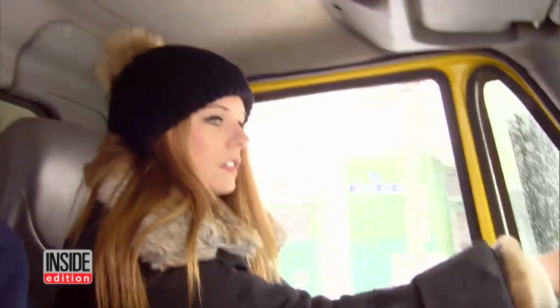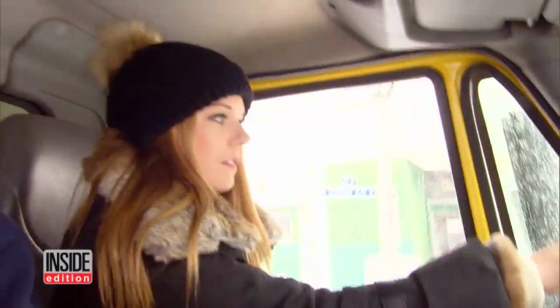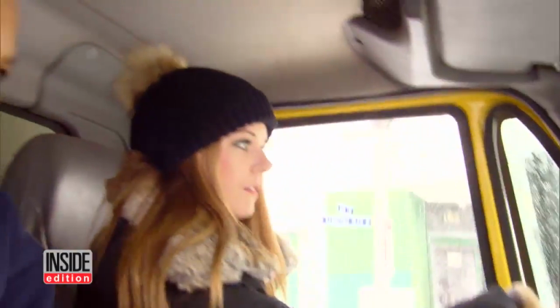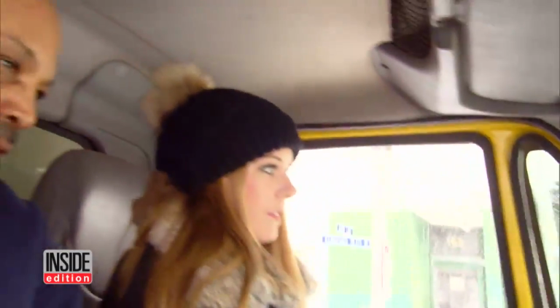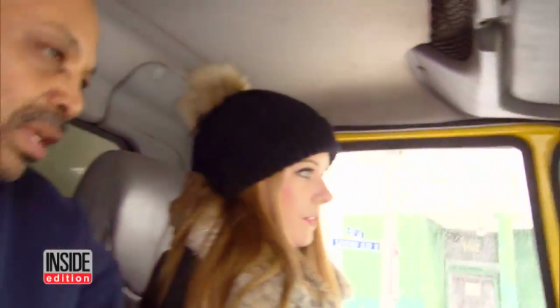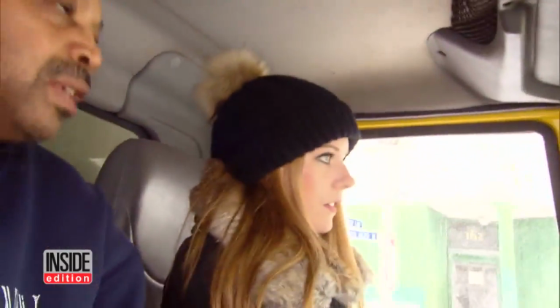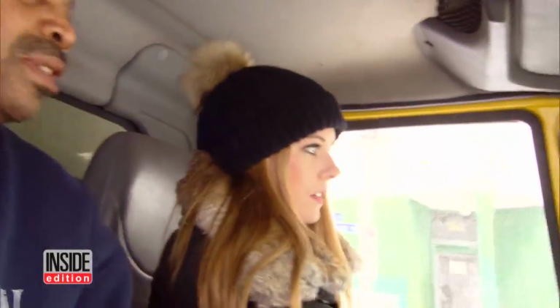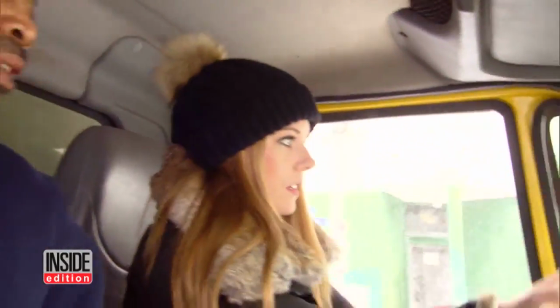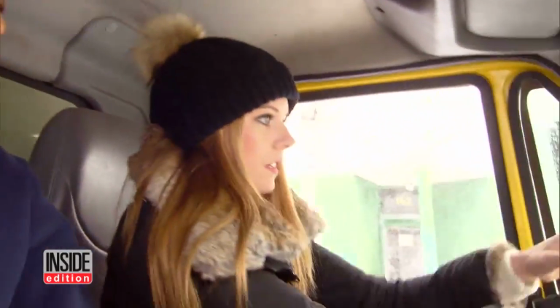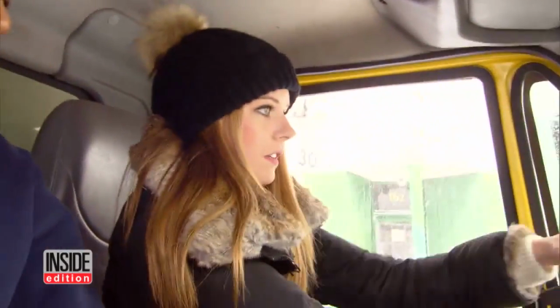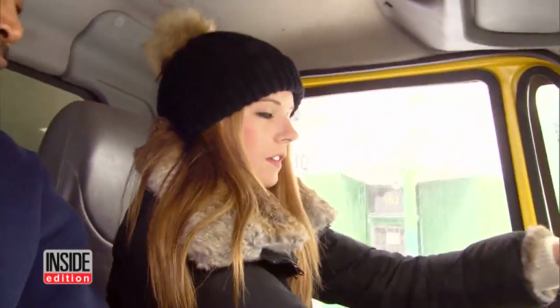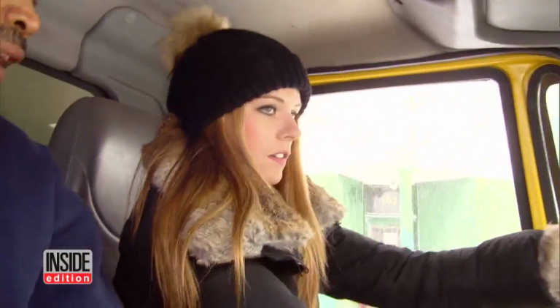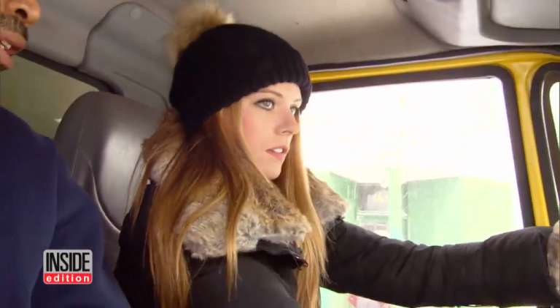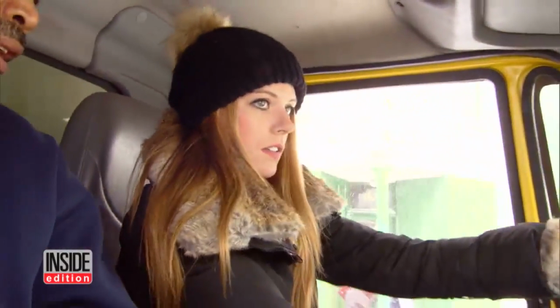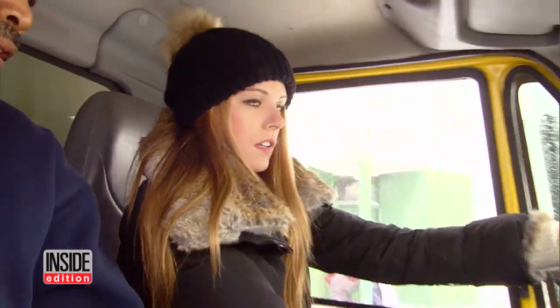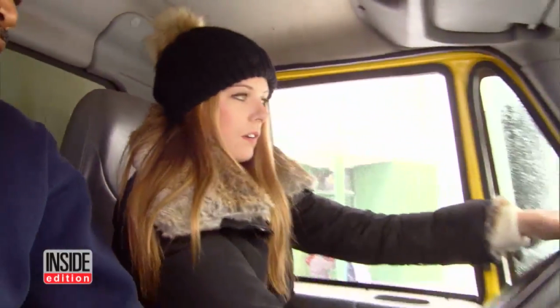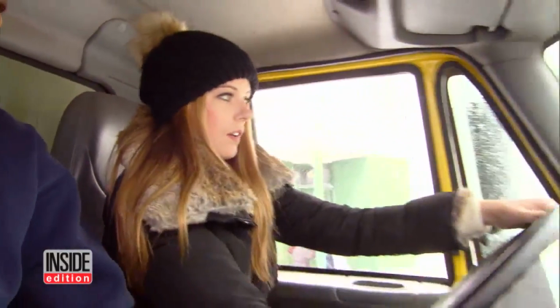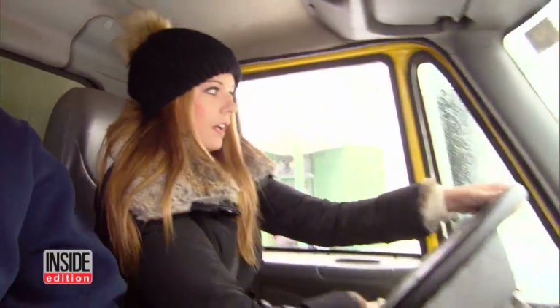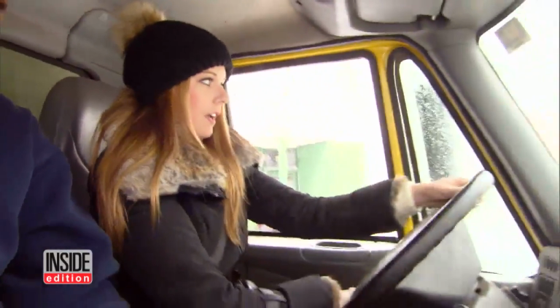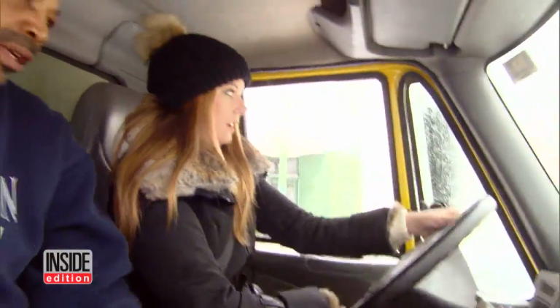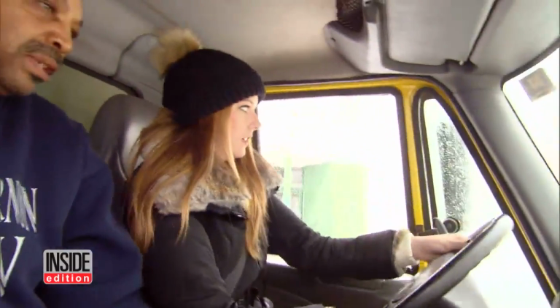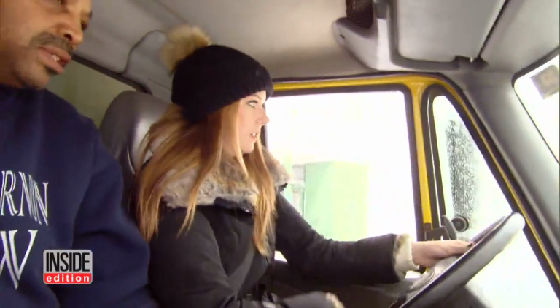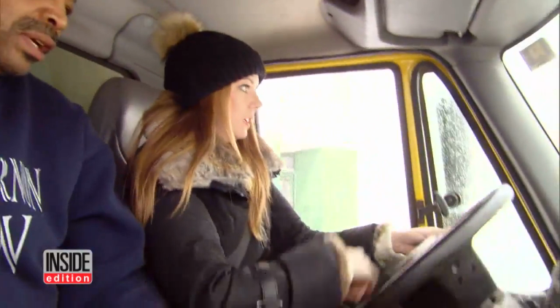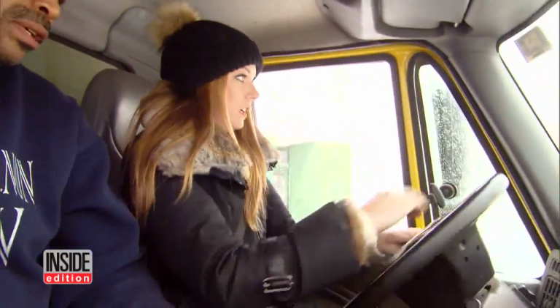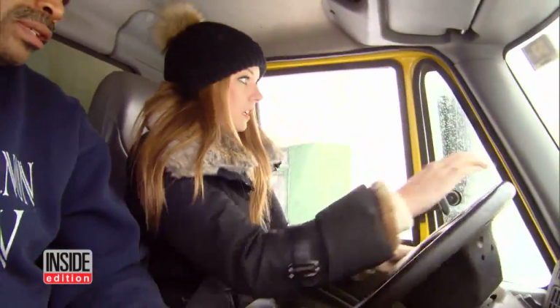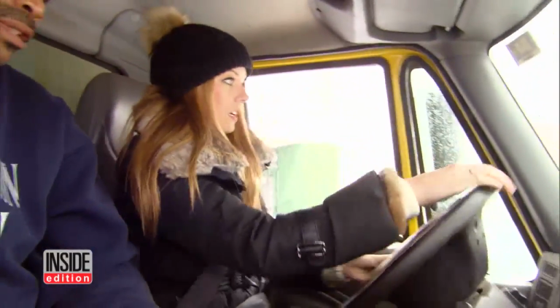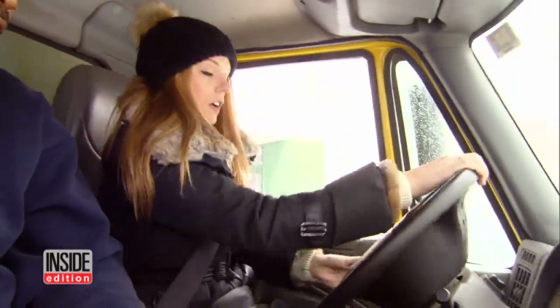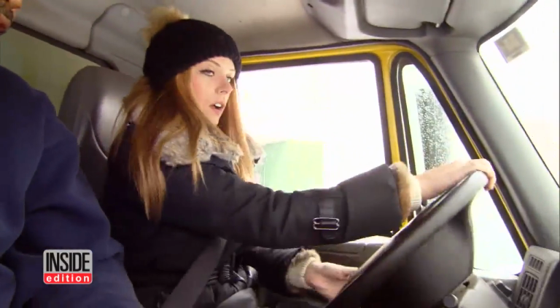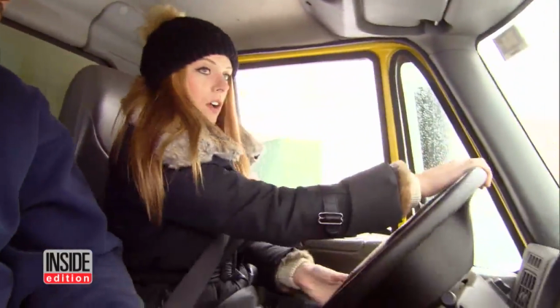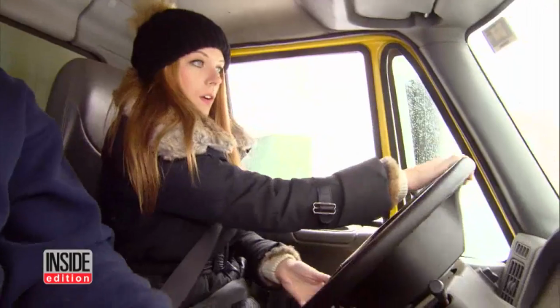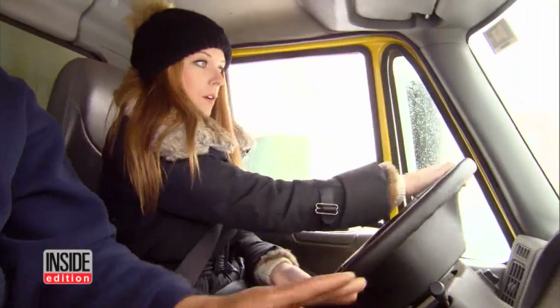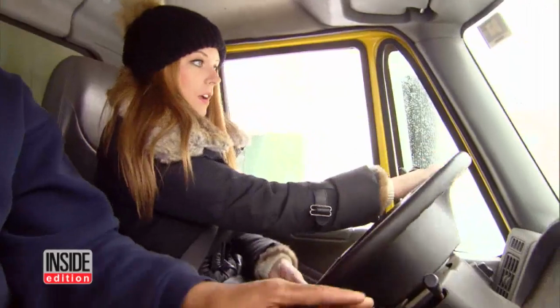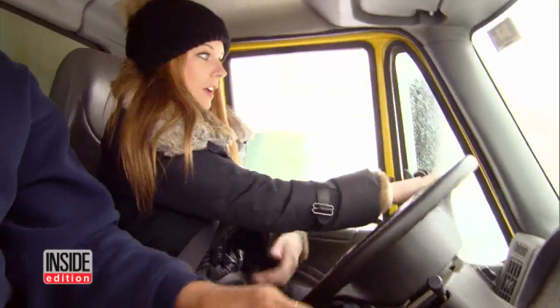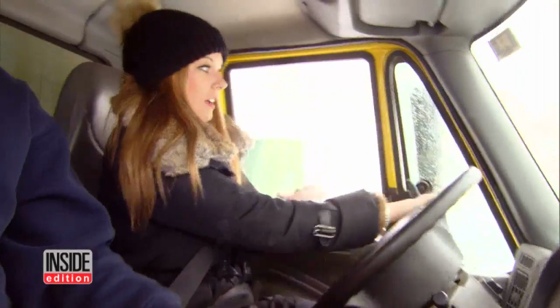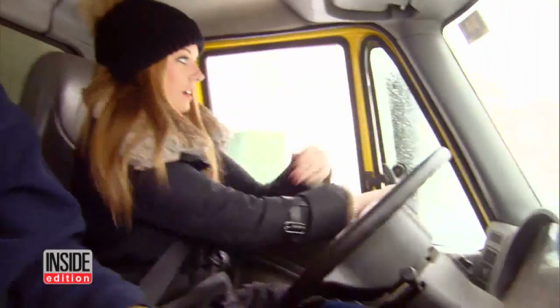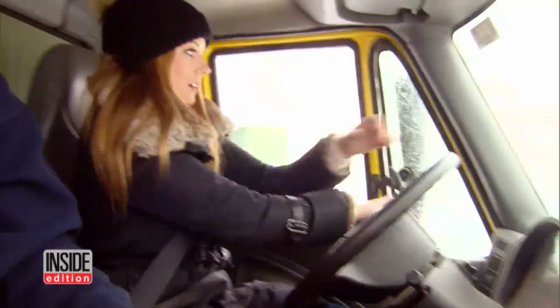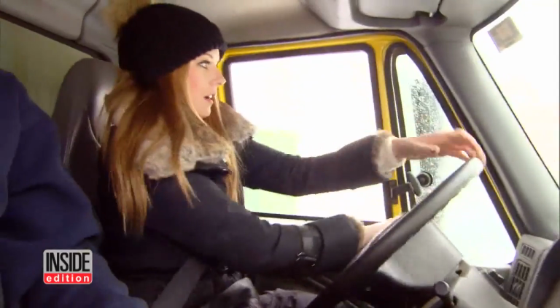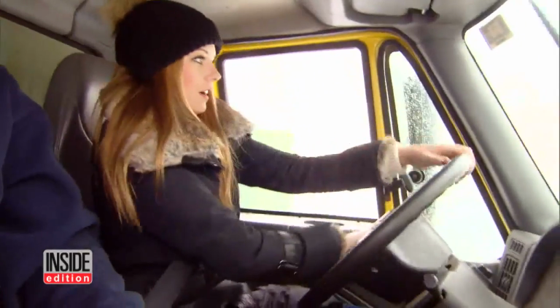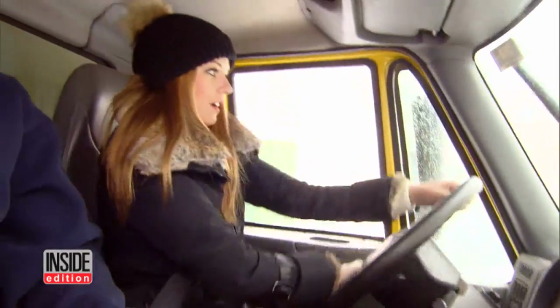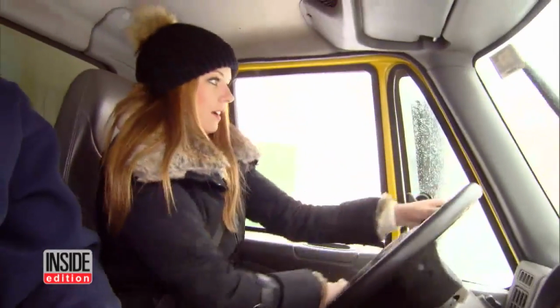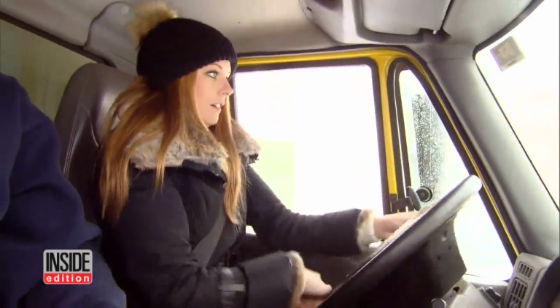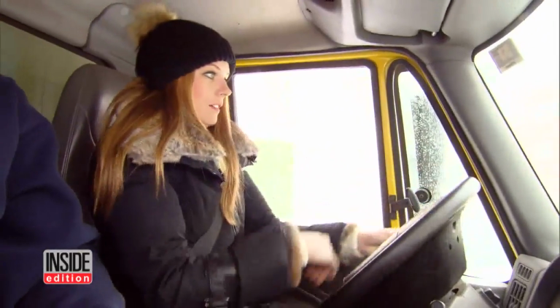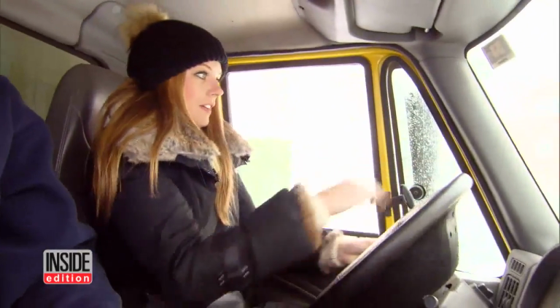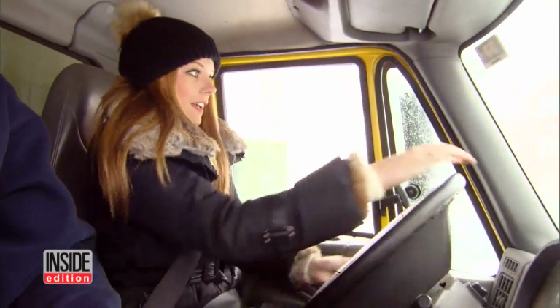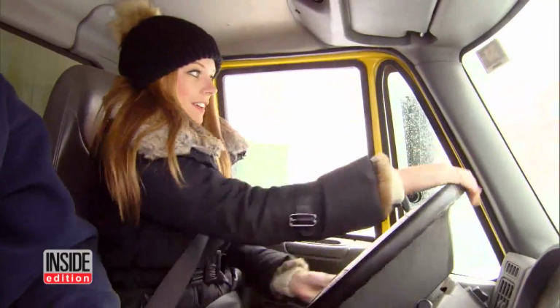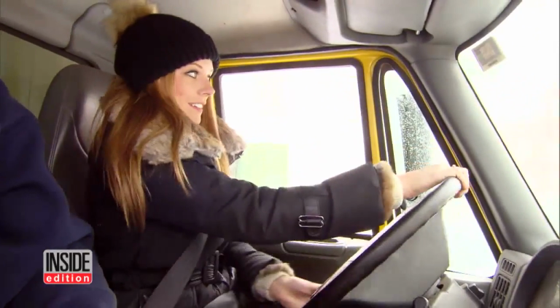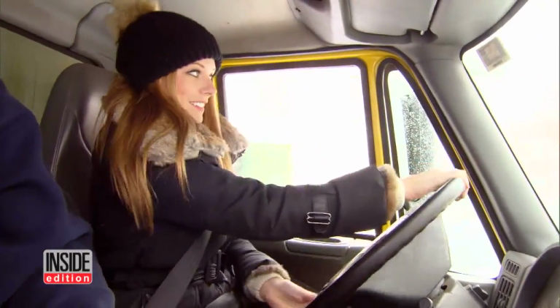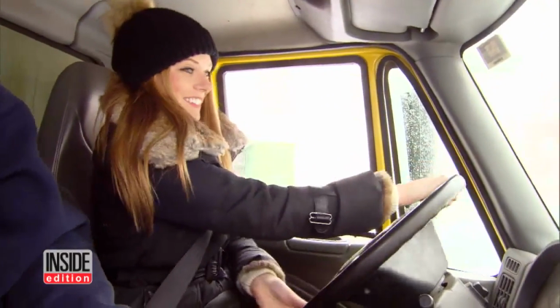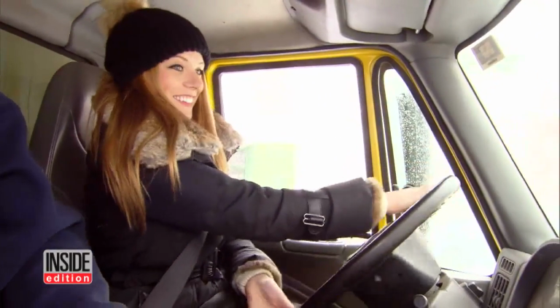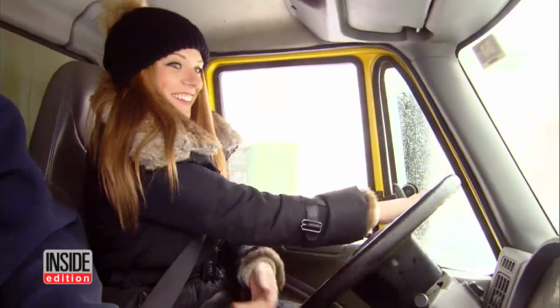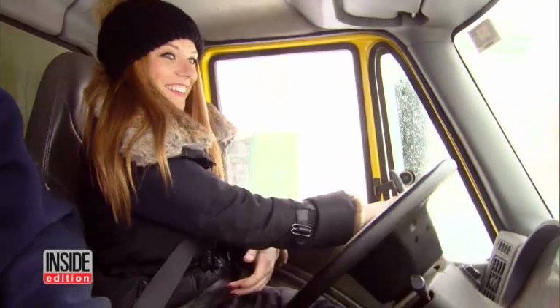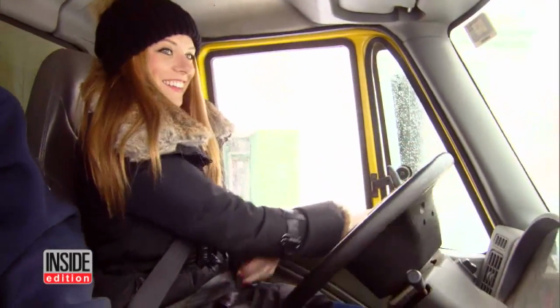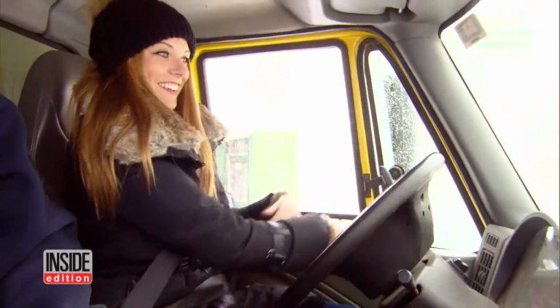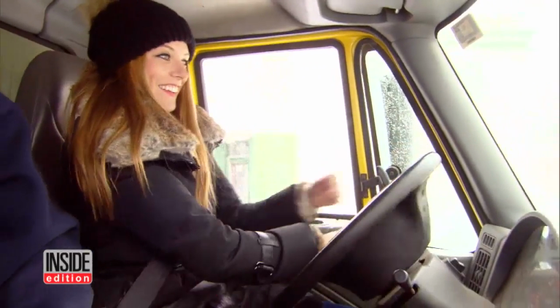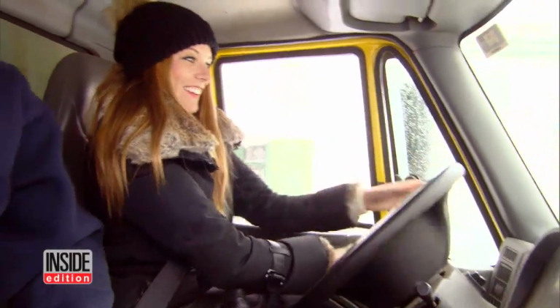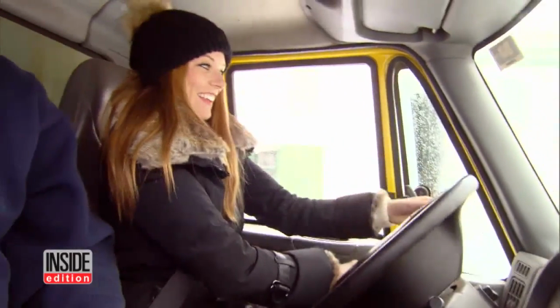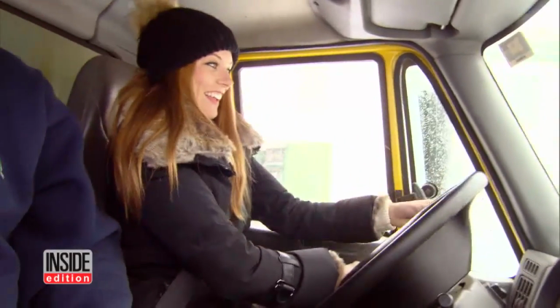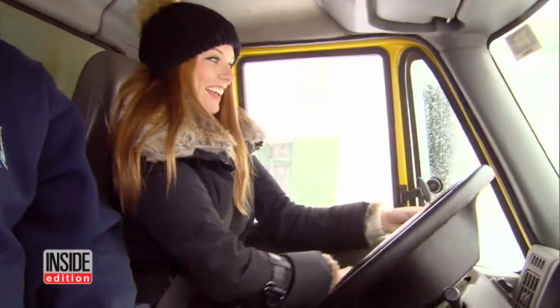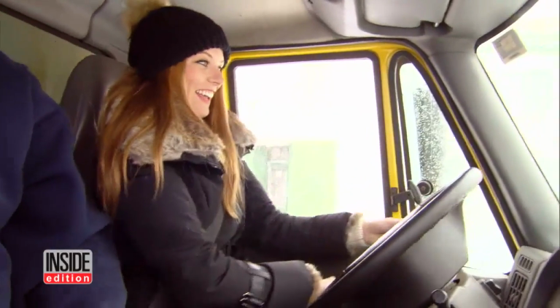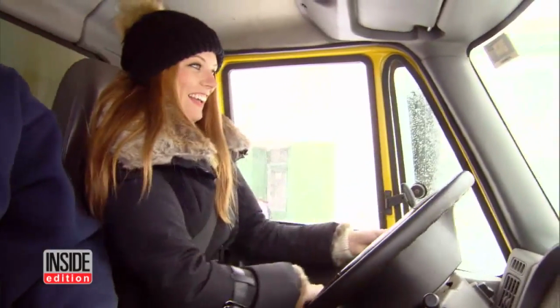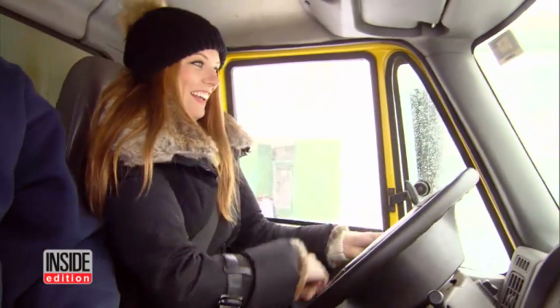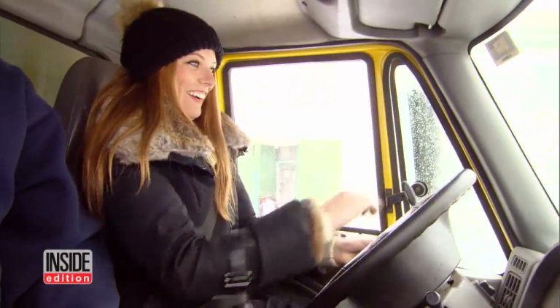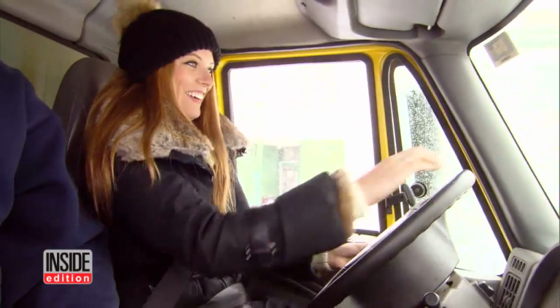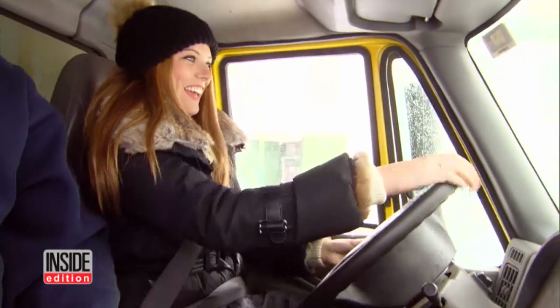Now start turning. There you go. Turn, turn, turn. Take your foot off the gas. Now foot back on the gas. Okay.